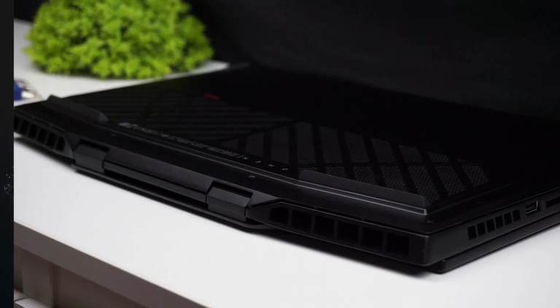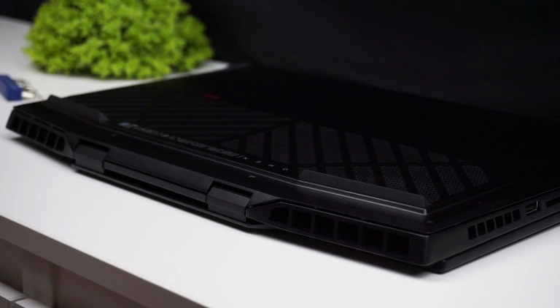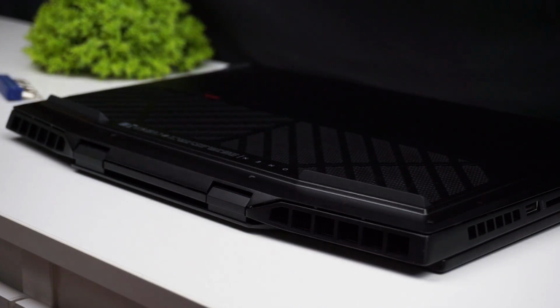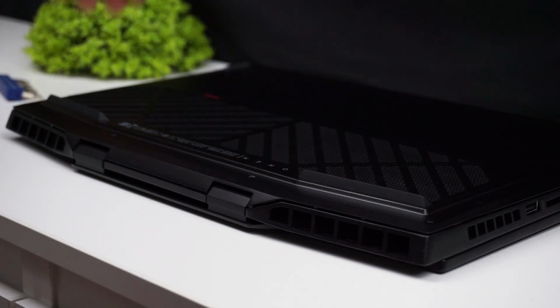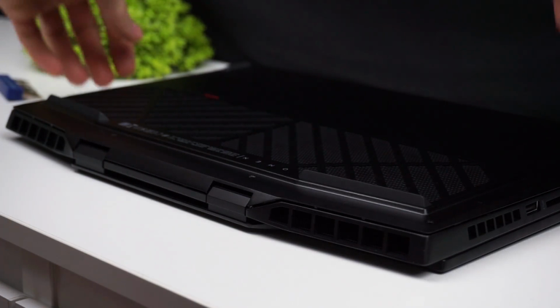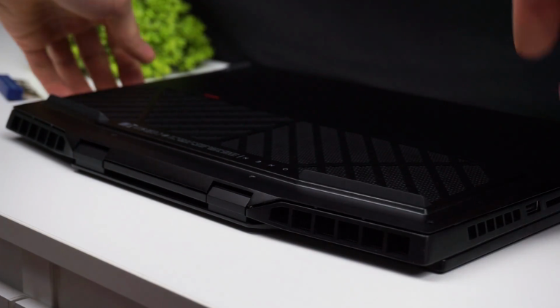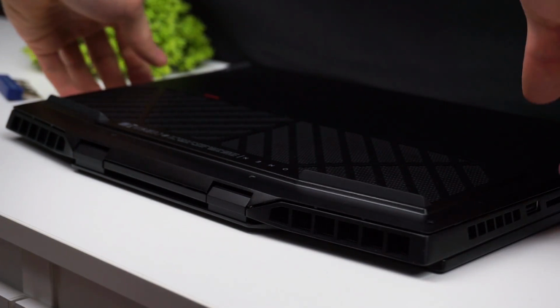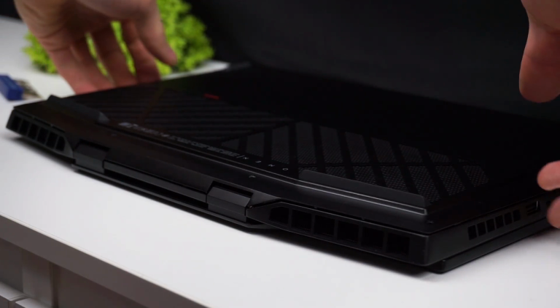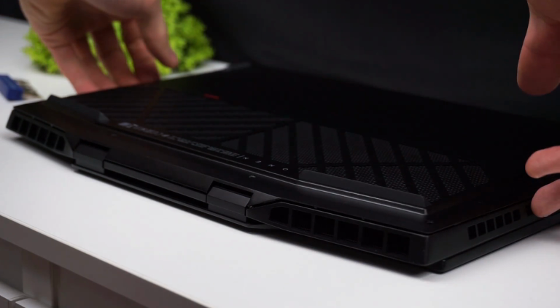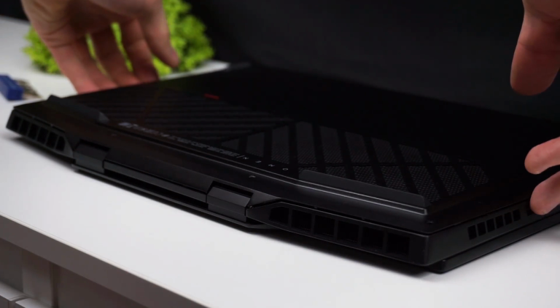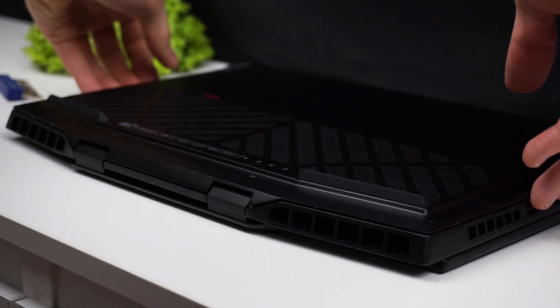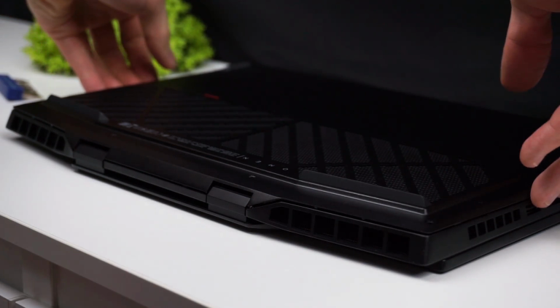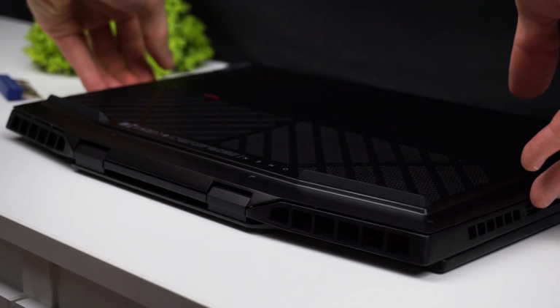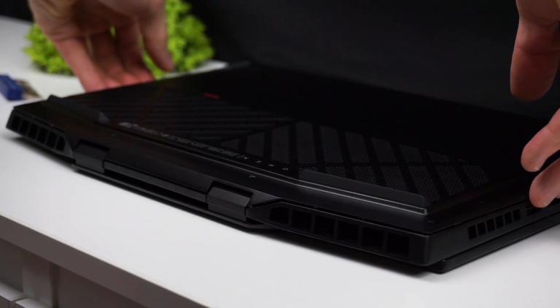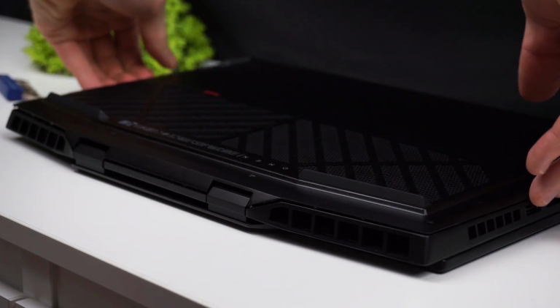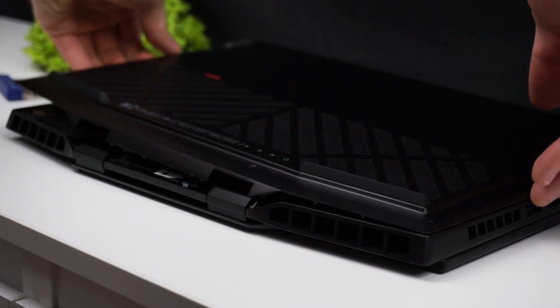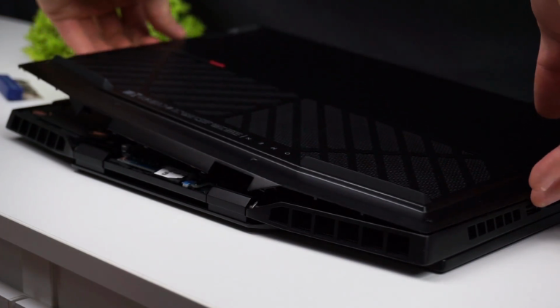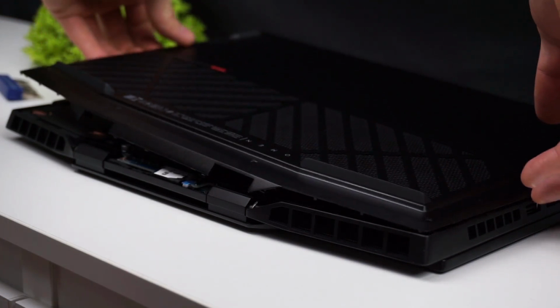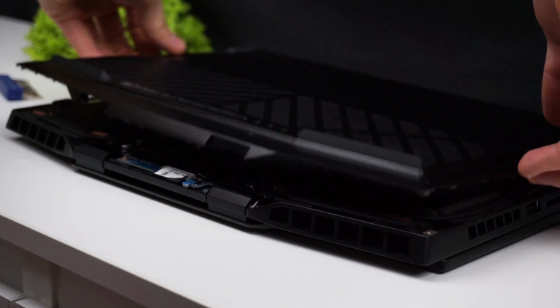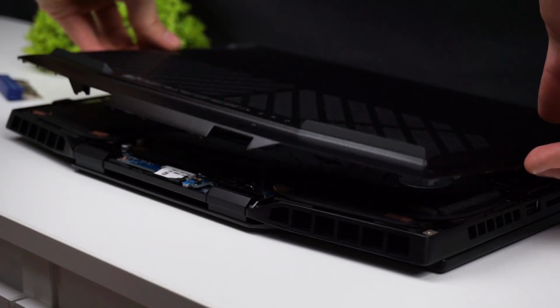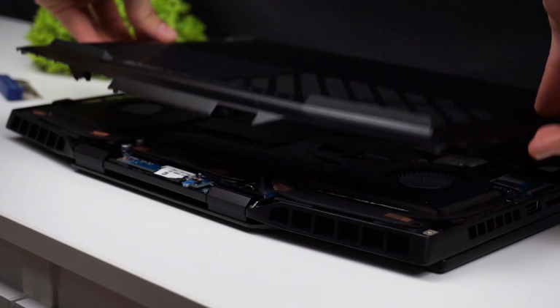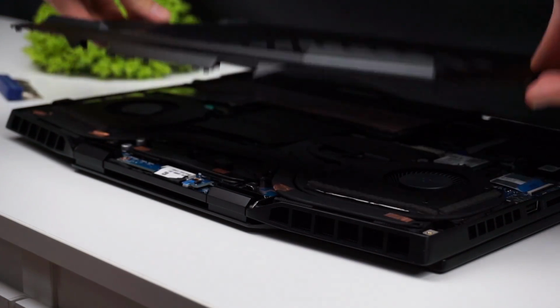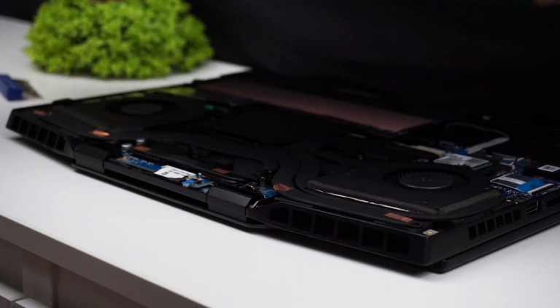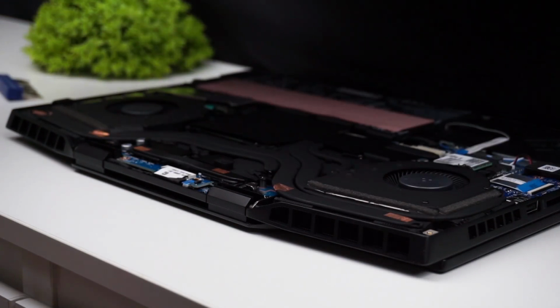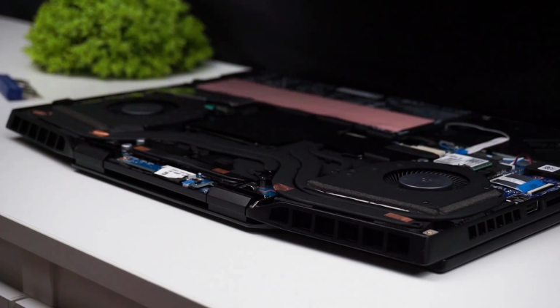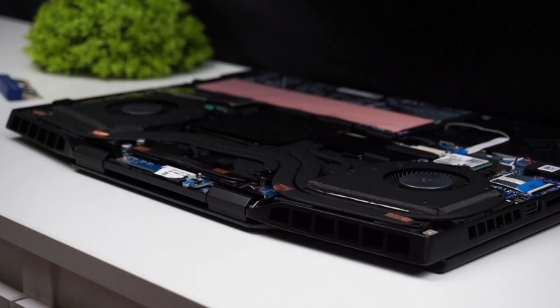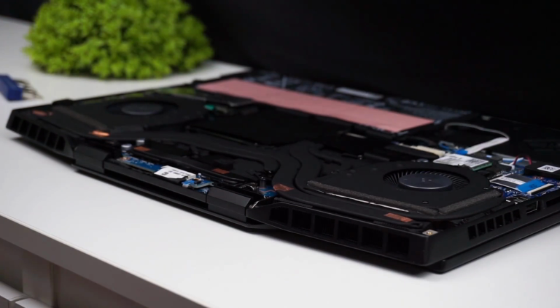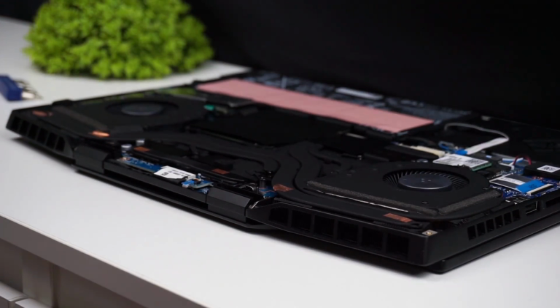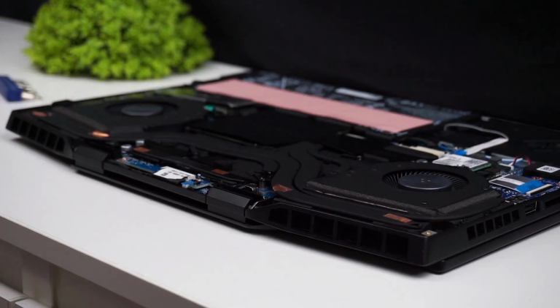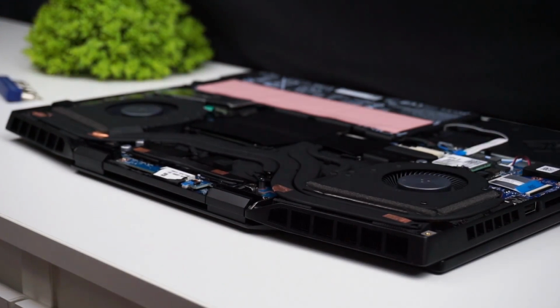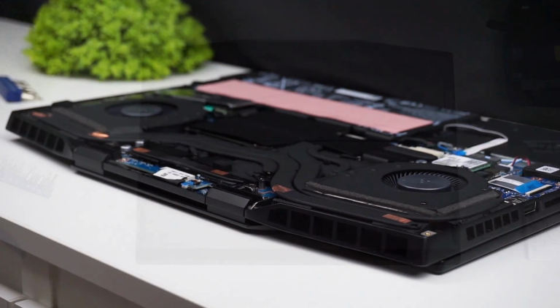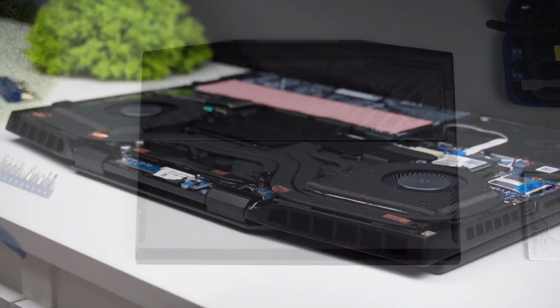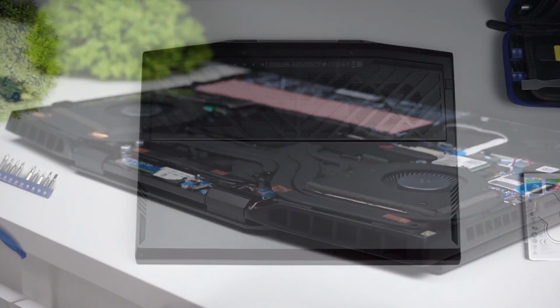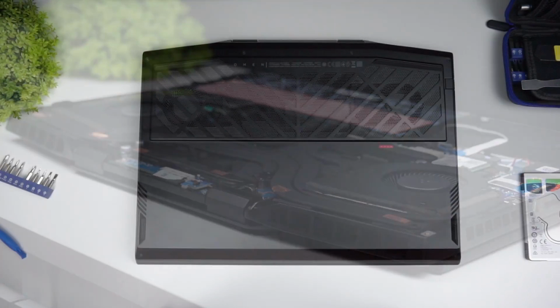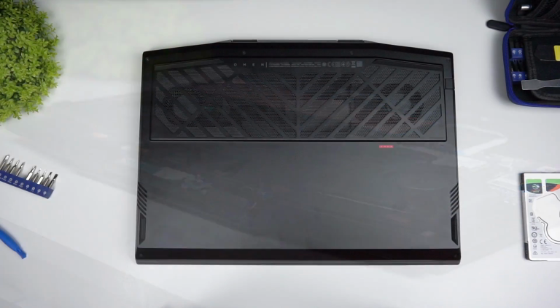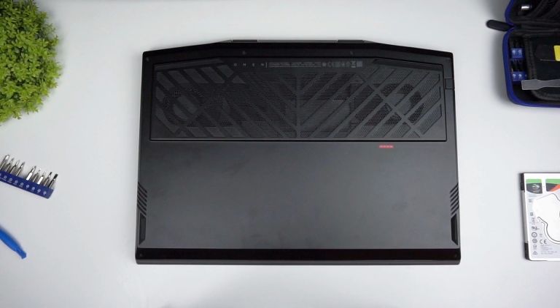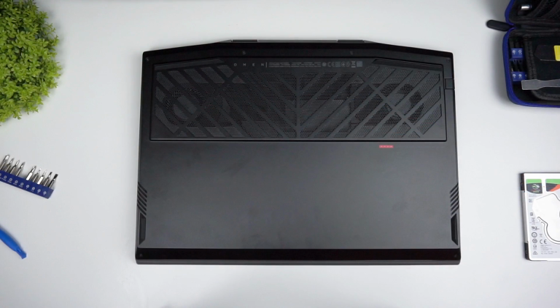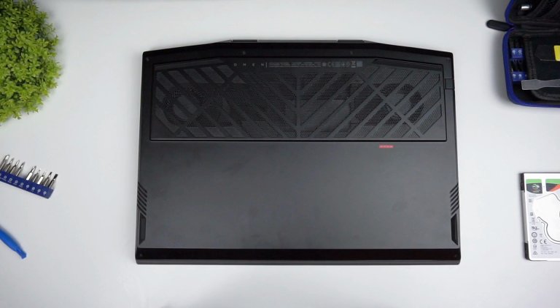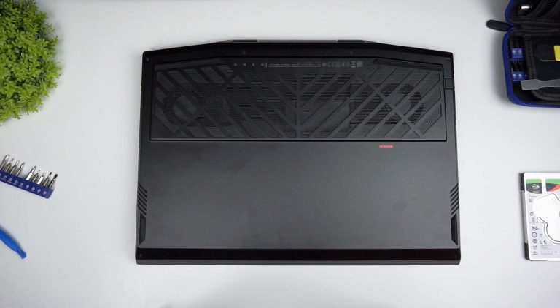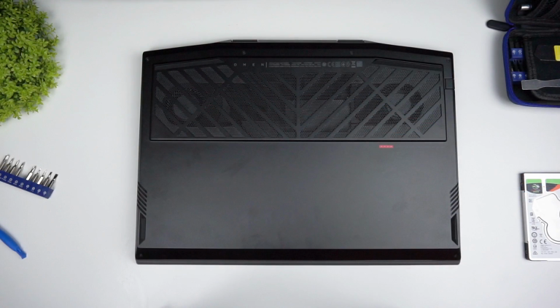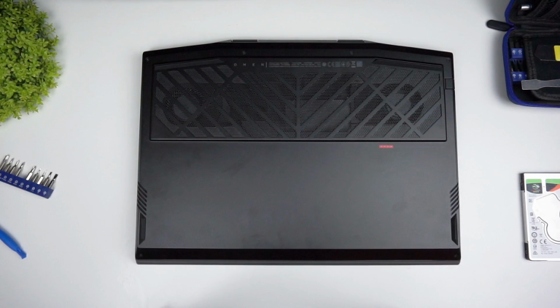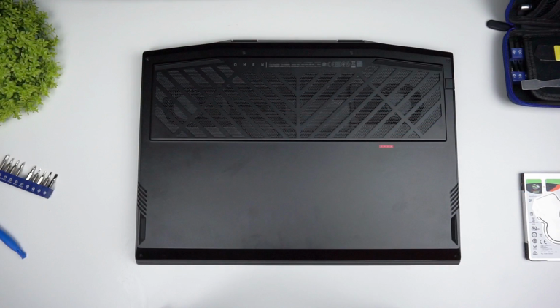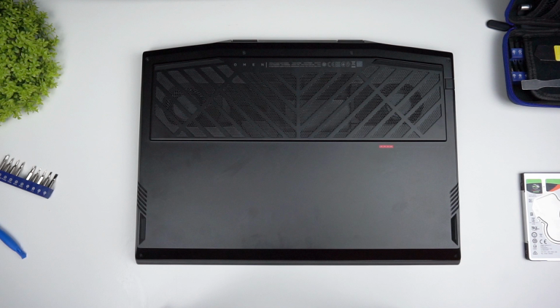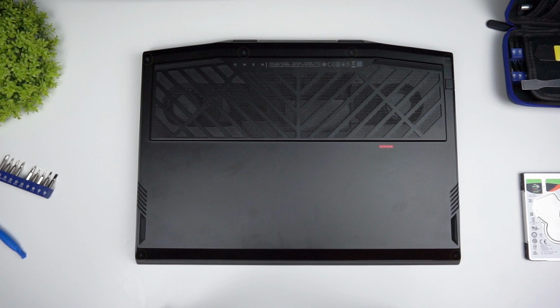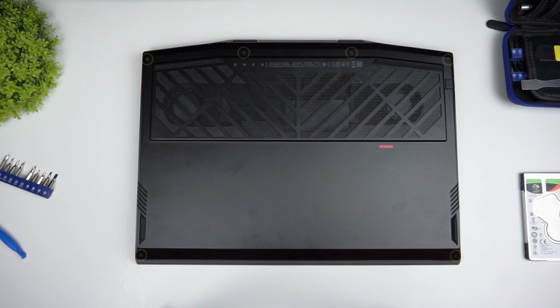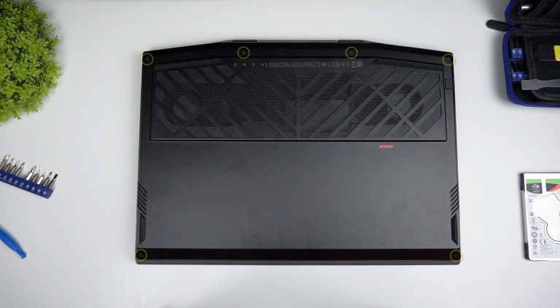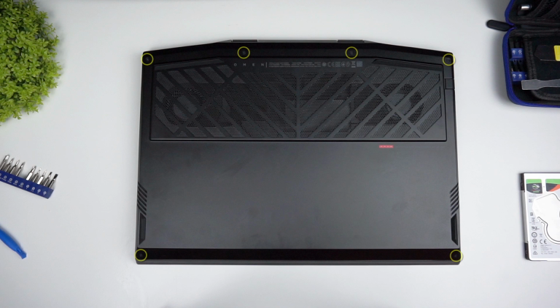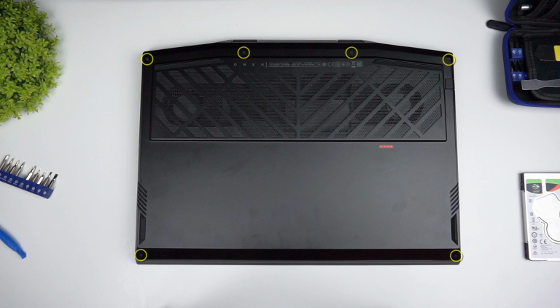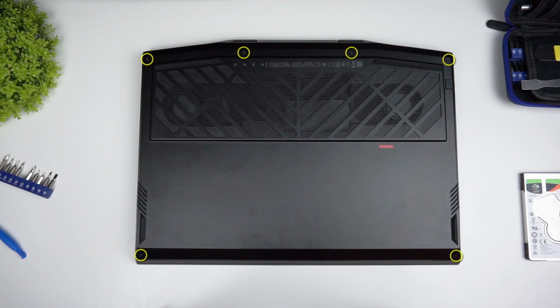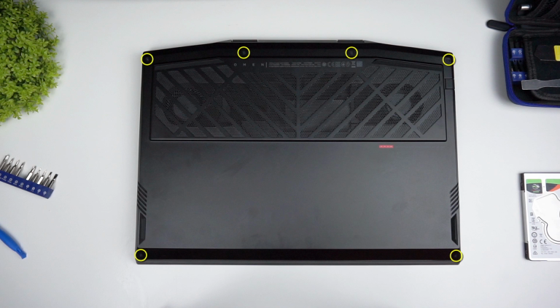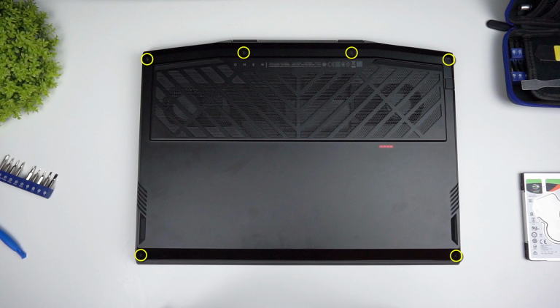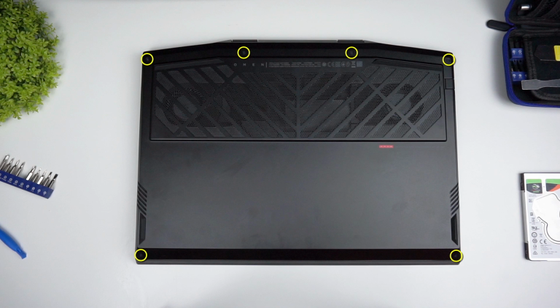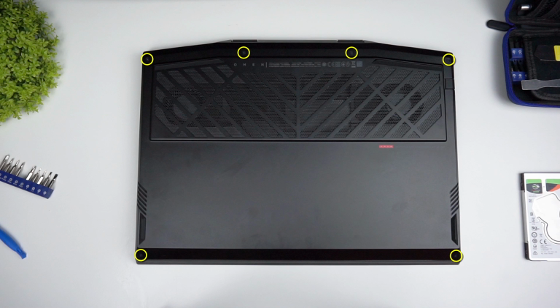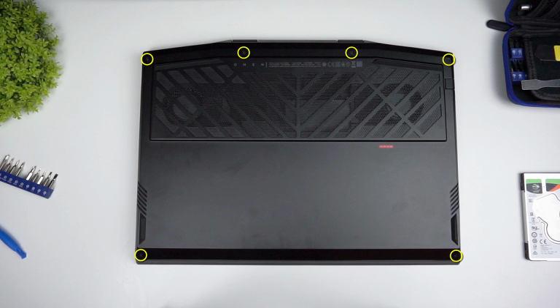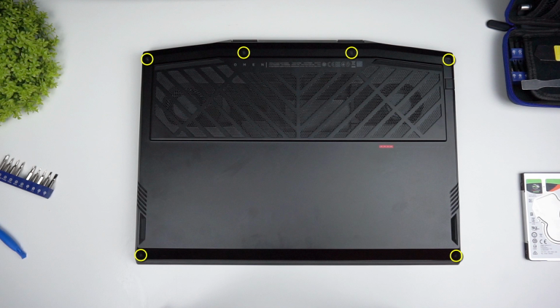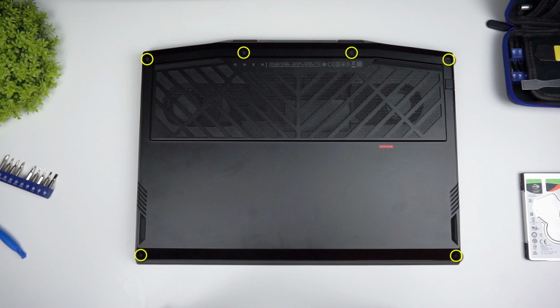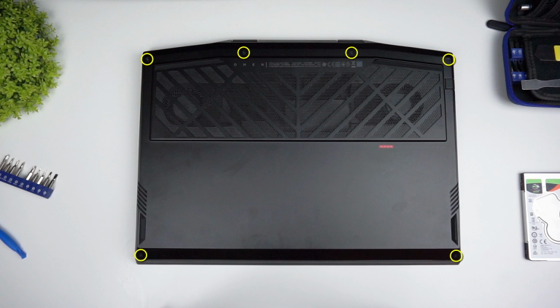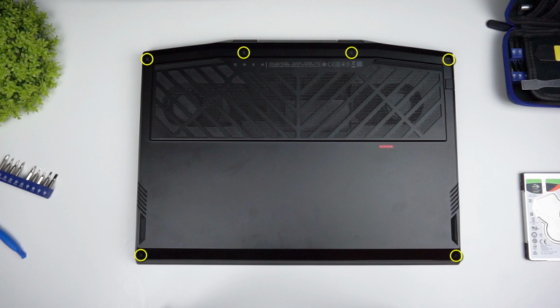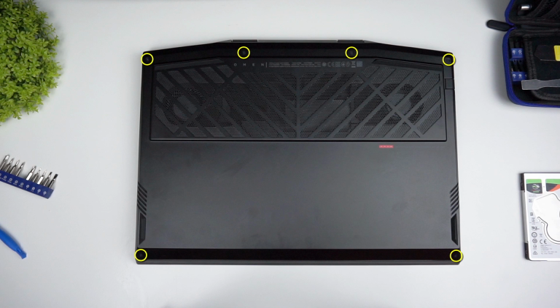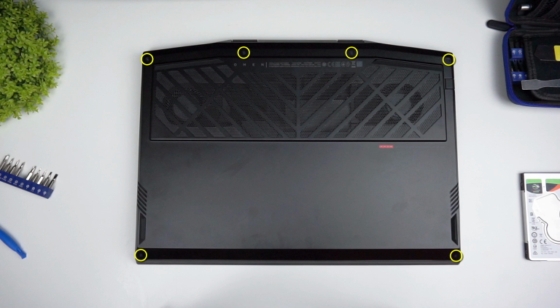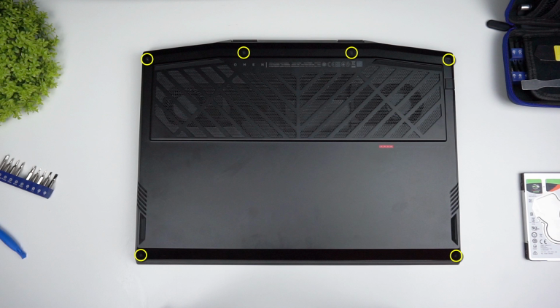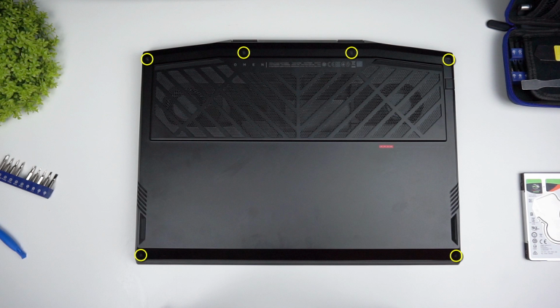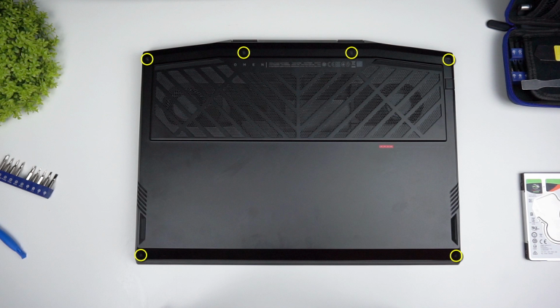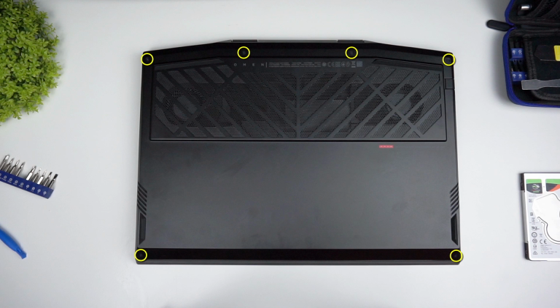To get access to the components we need to remove the whole bottom lid, so get a small screwdriver and remove the 6 screws holding it in place.